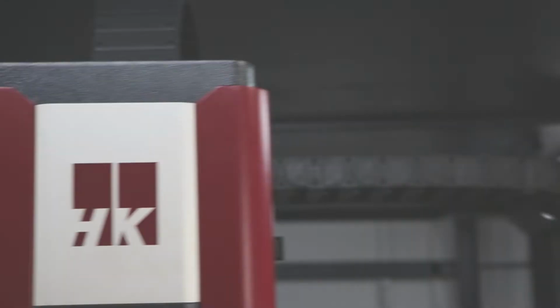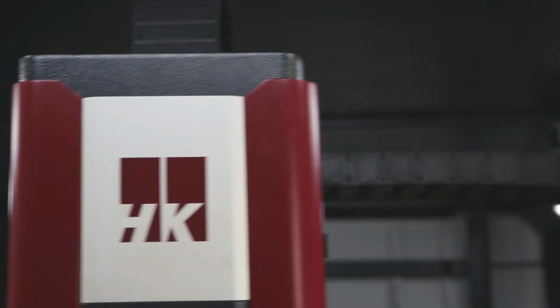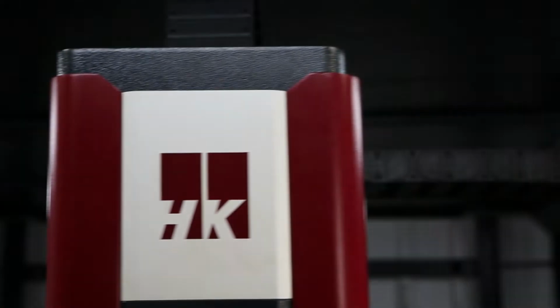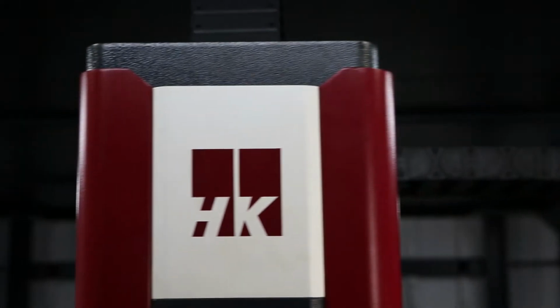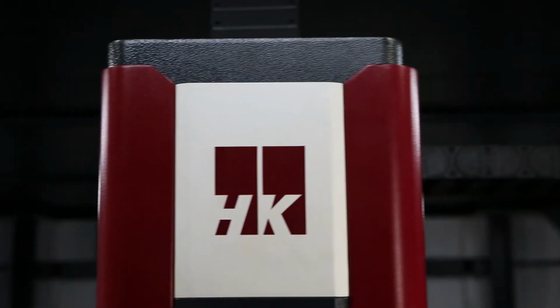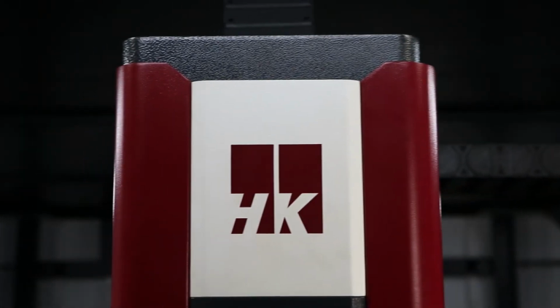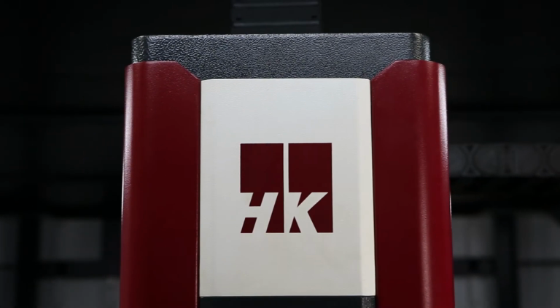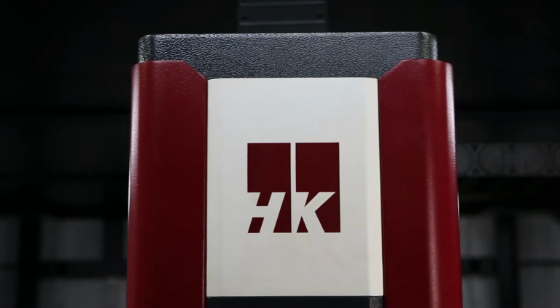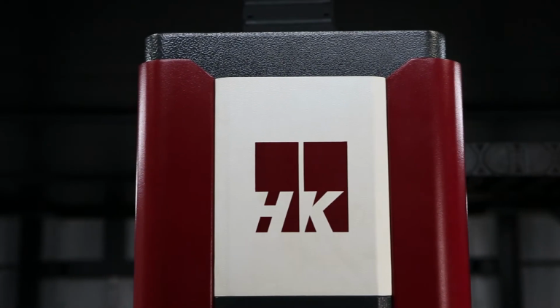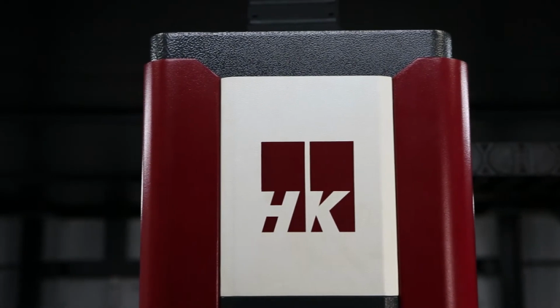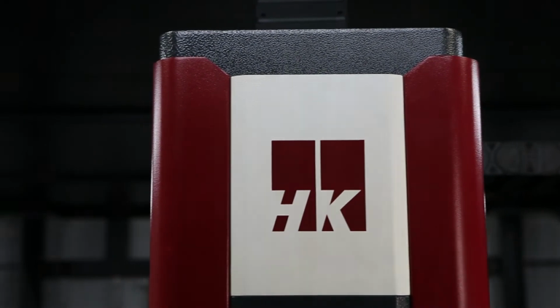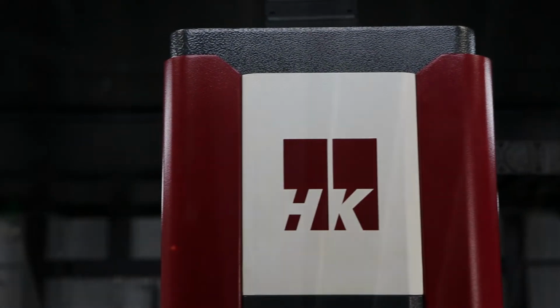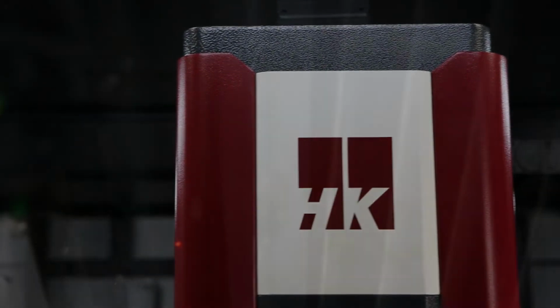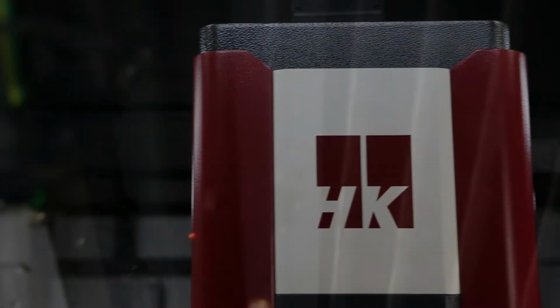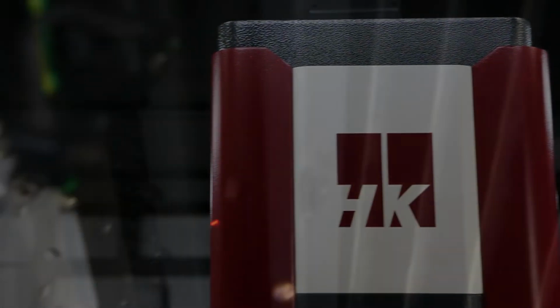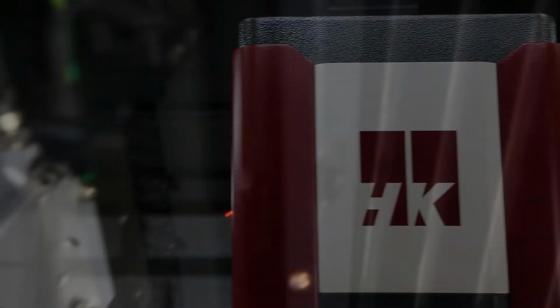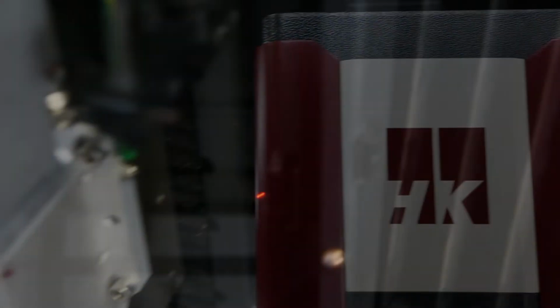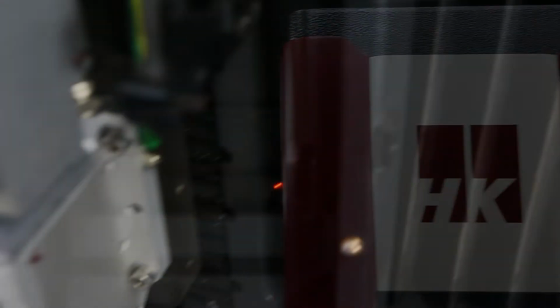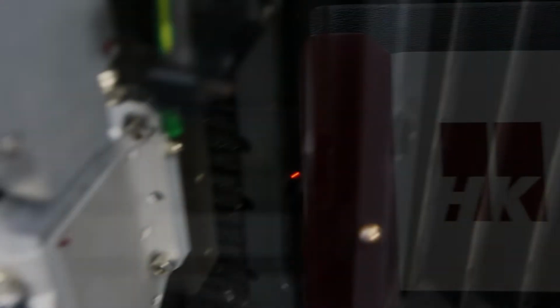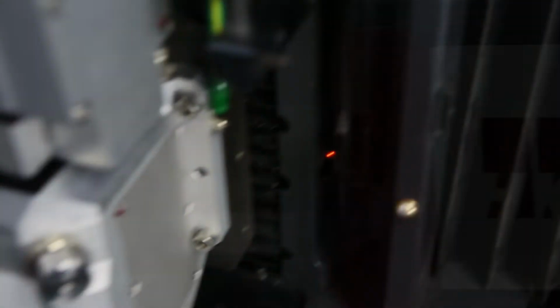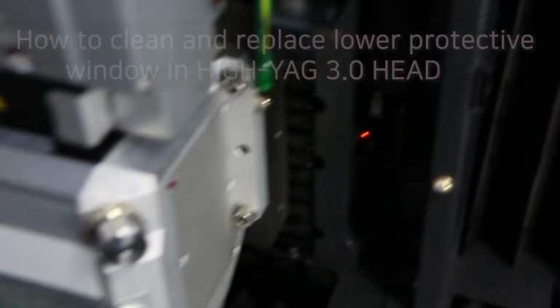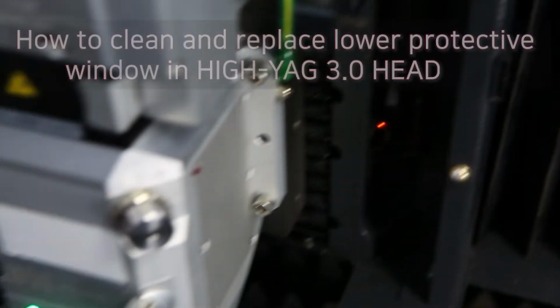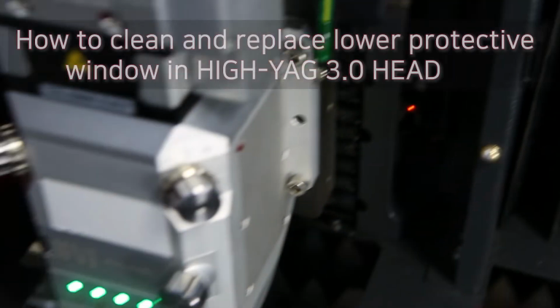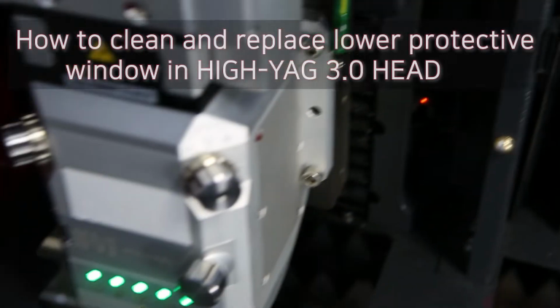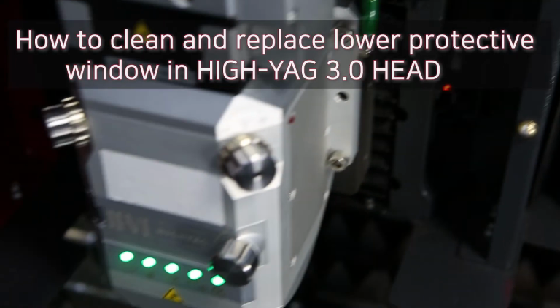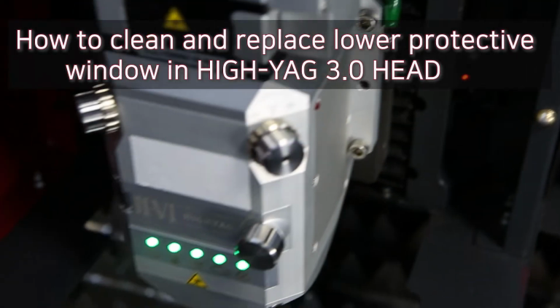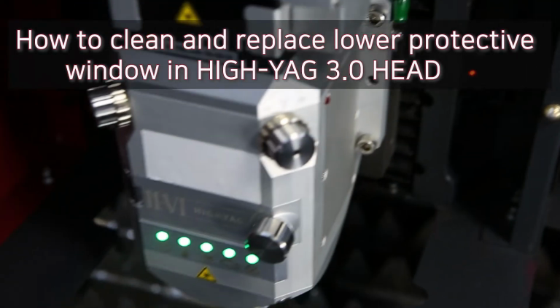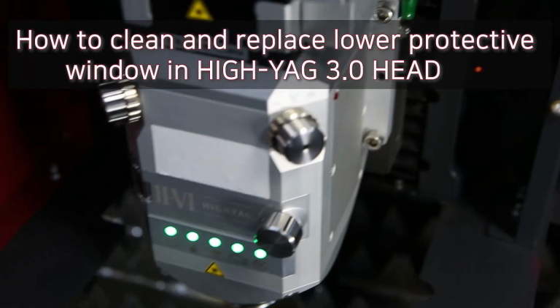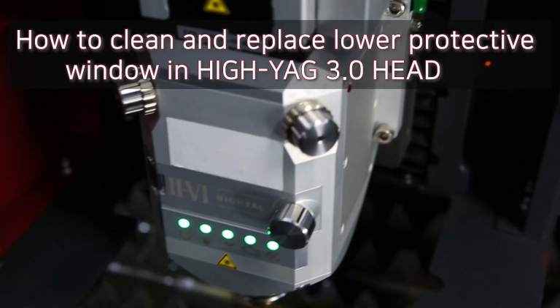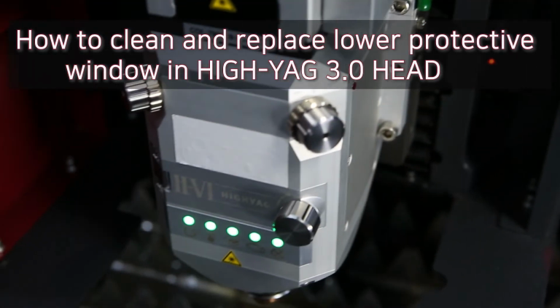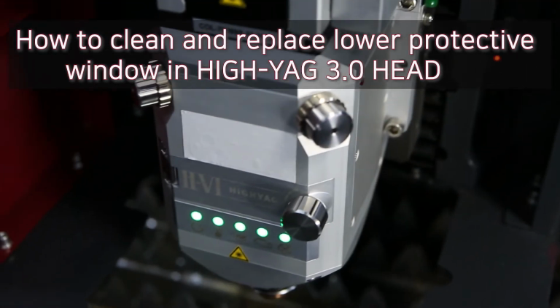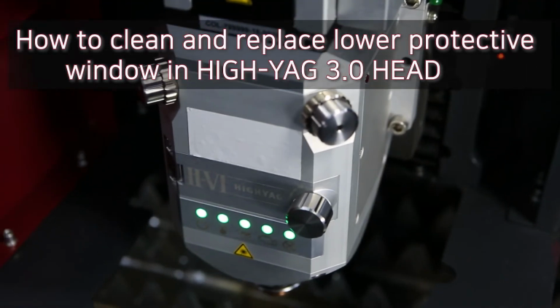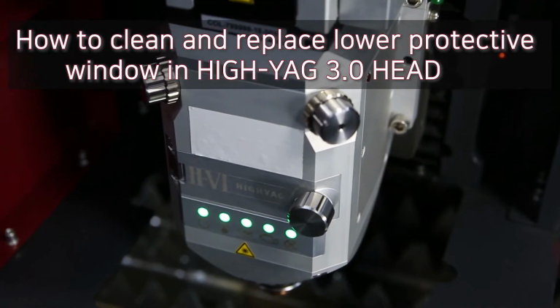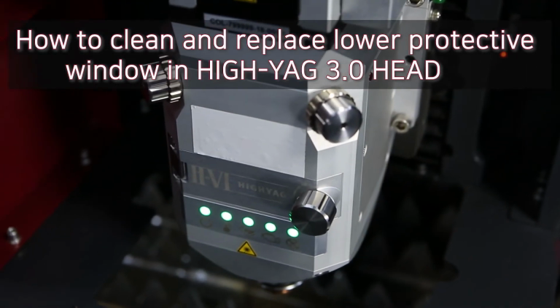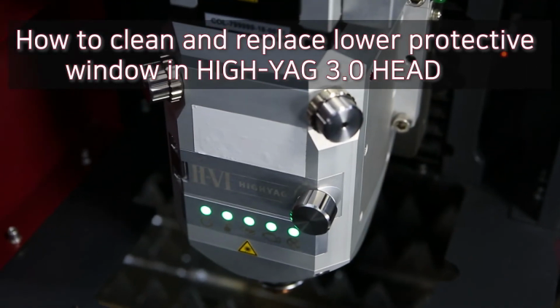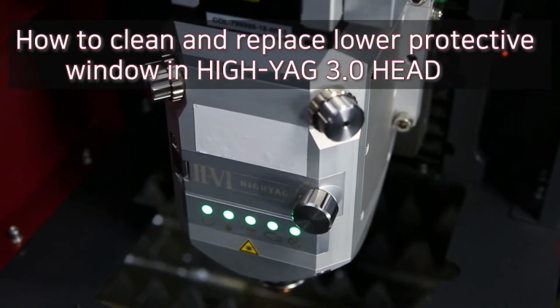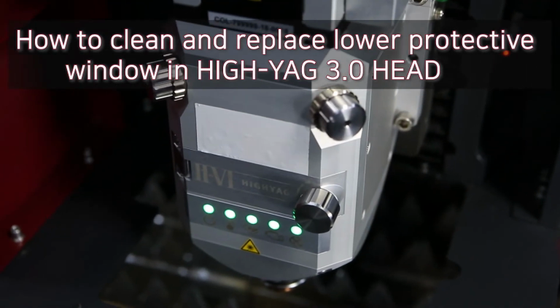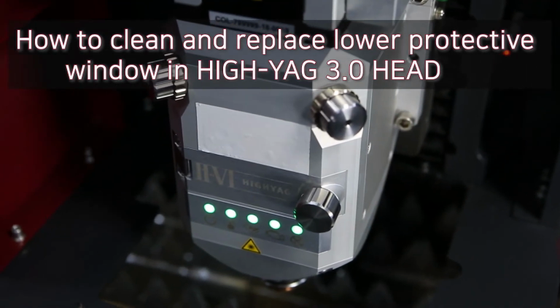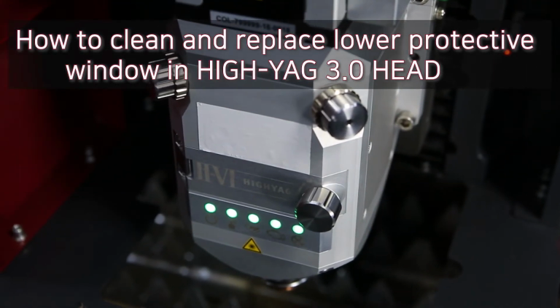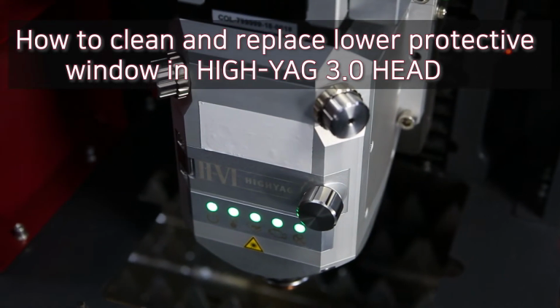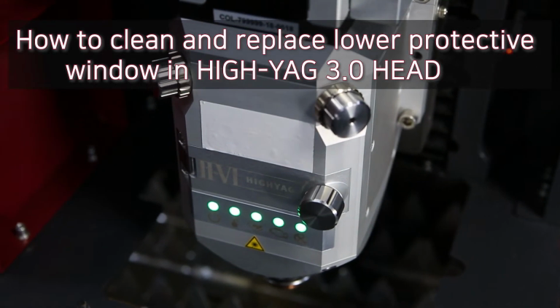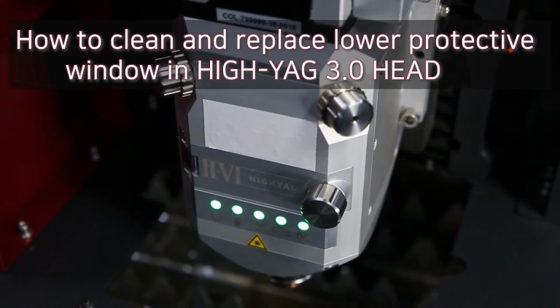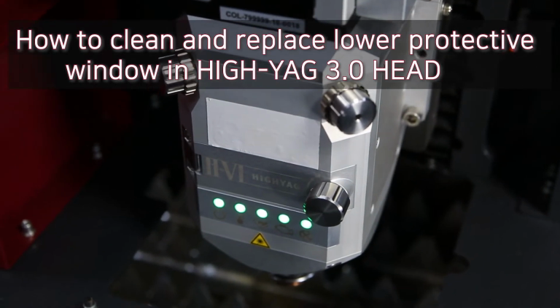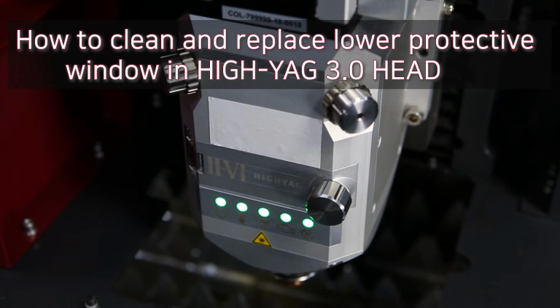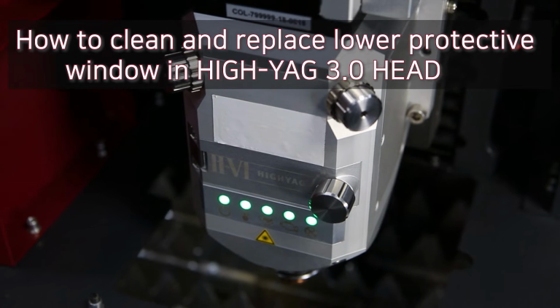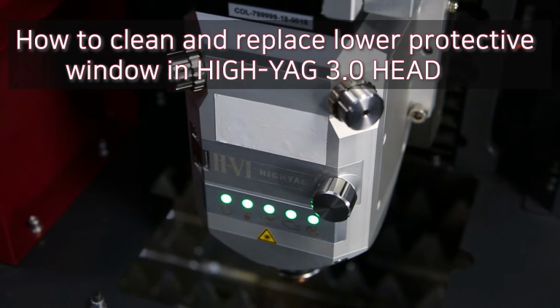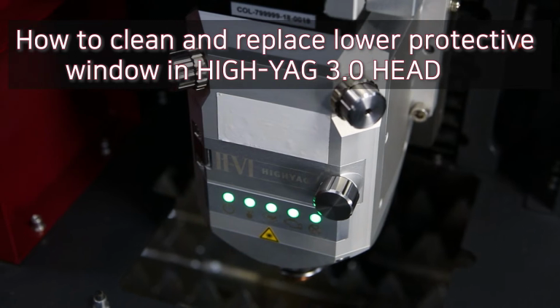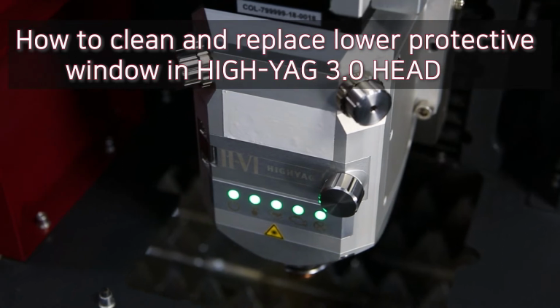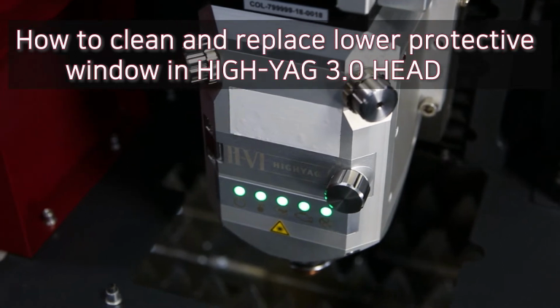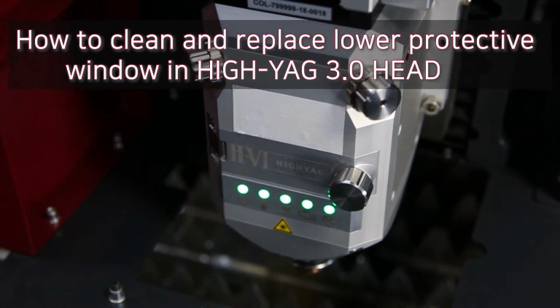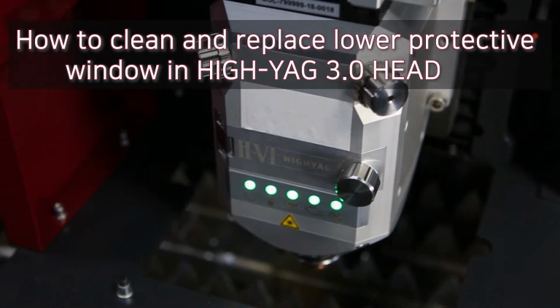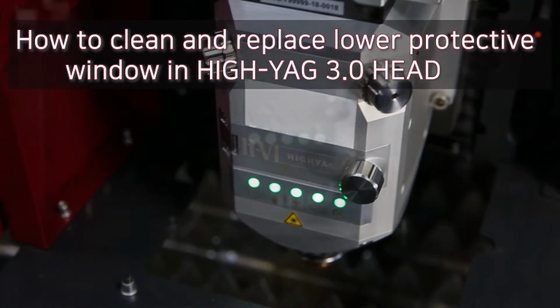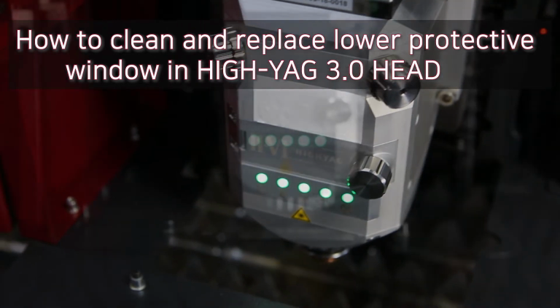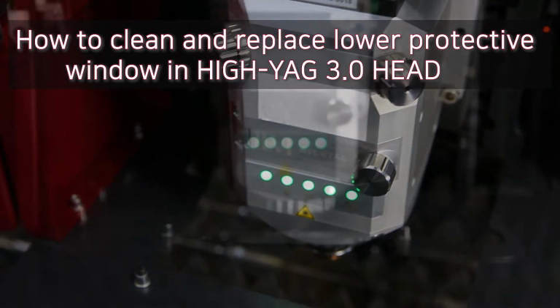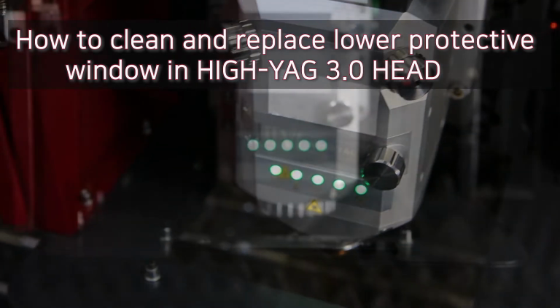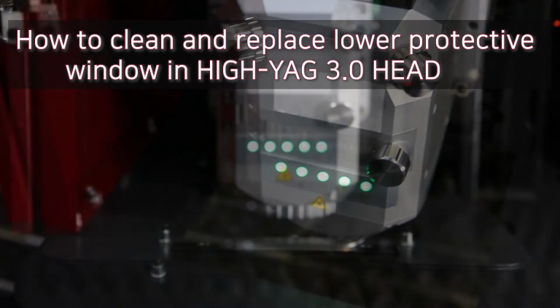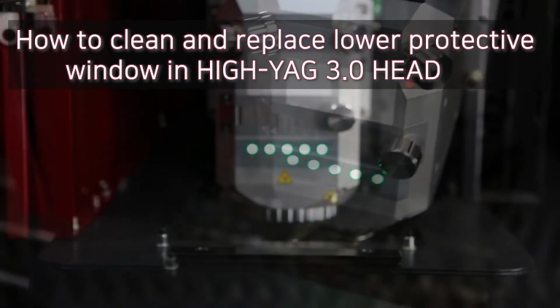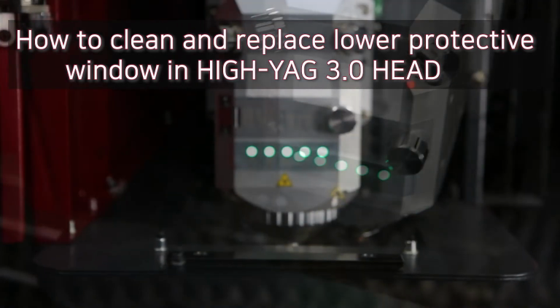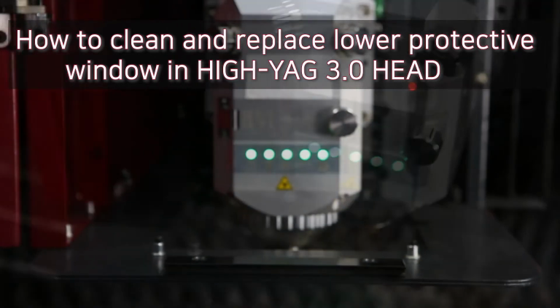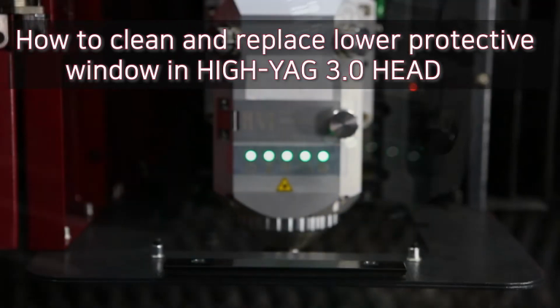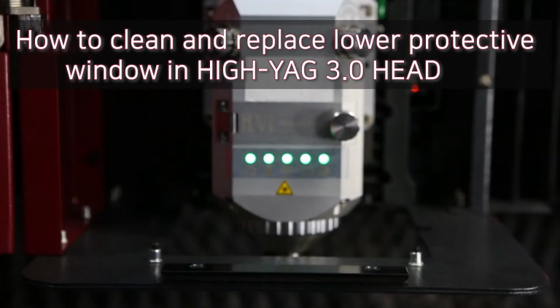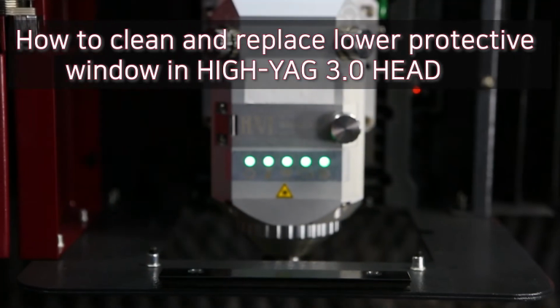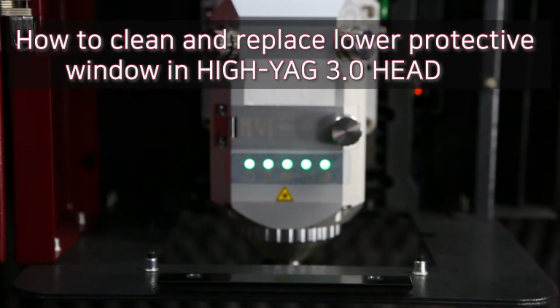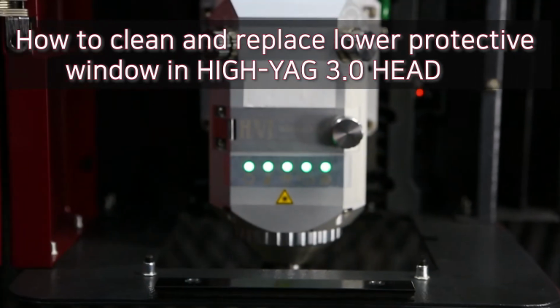Hello, this is HK Laser Training Center. In this time, we will learn how to clean and replace protective window.